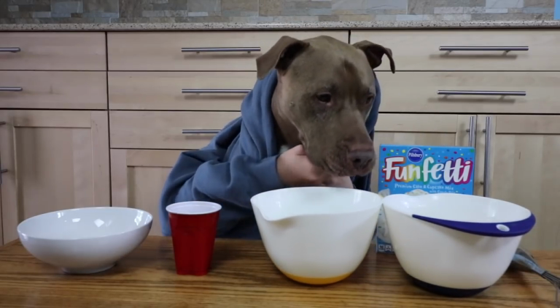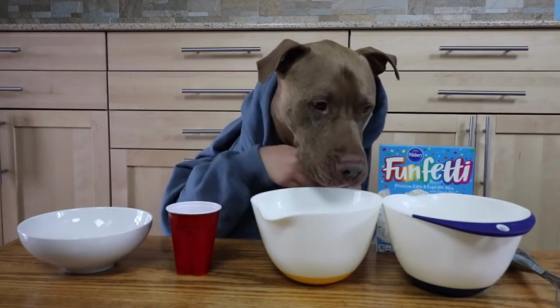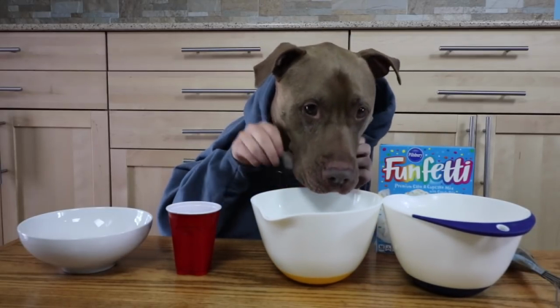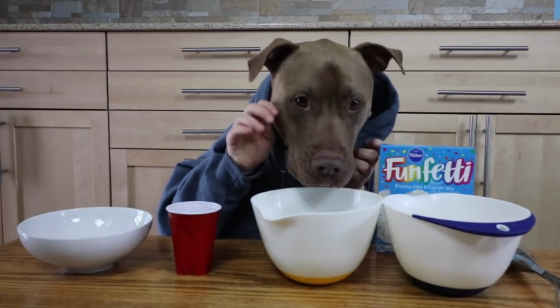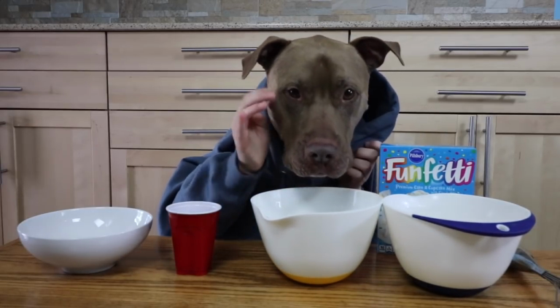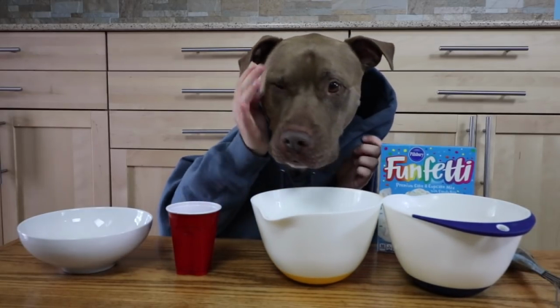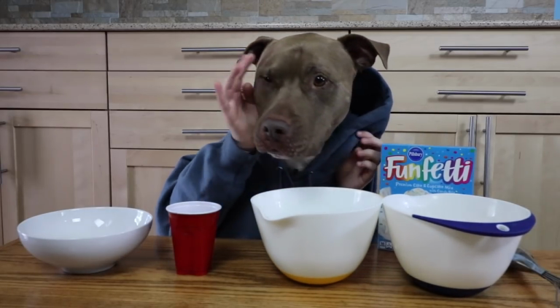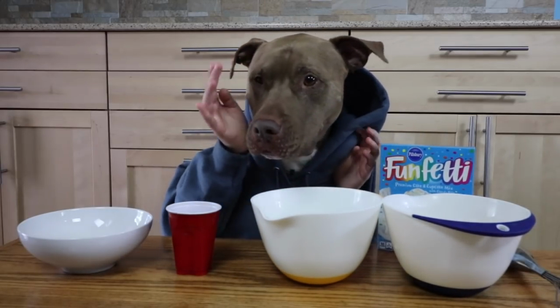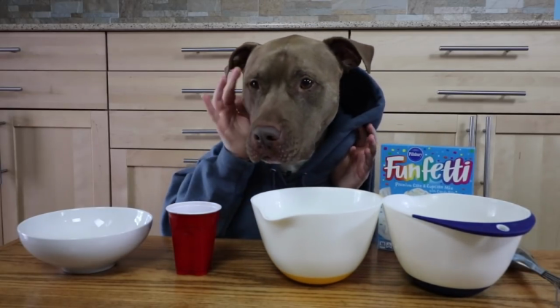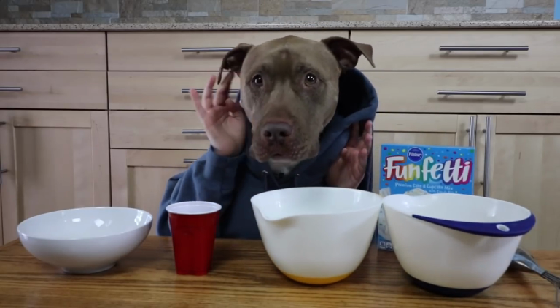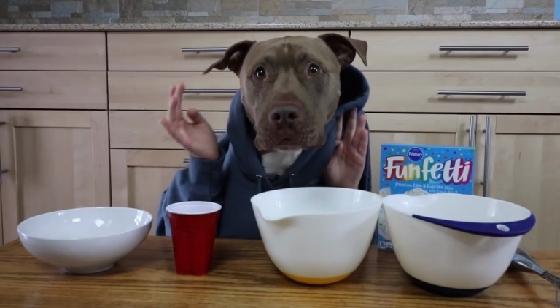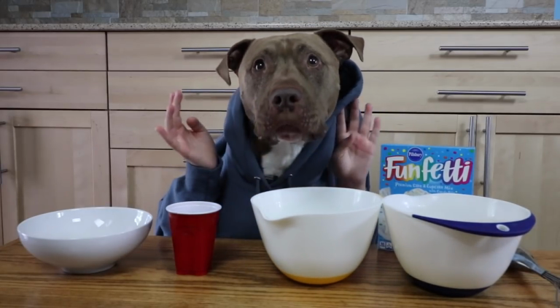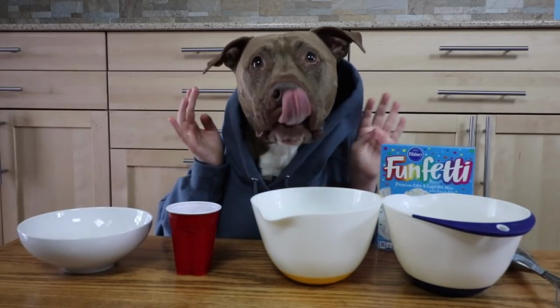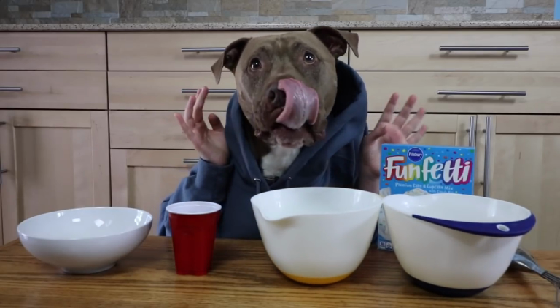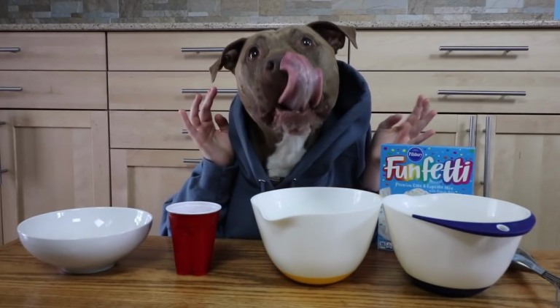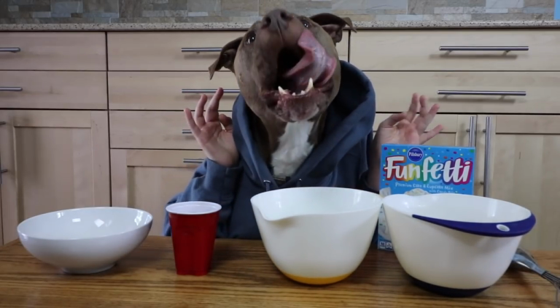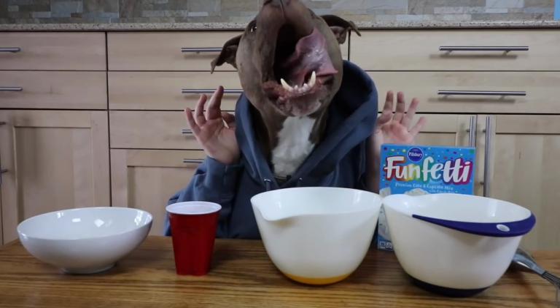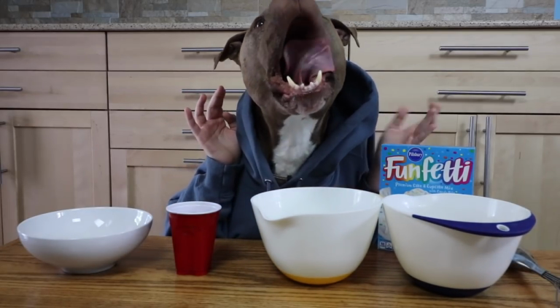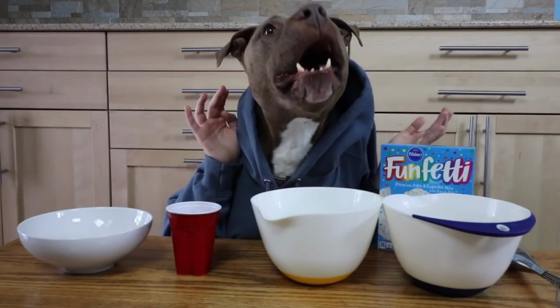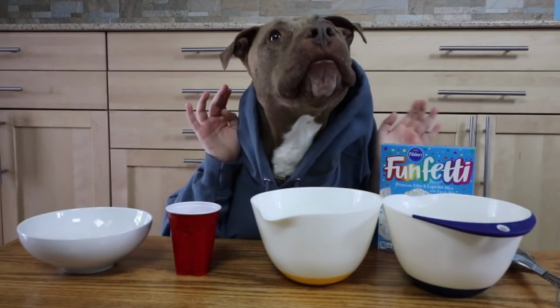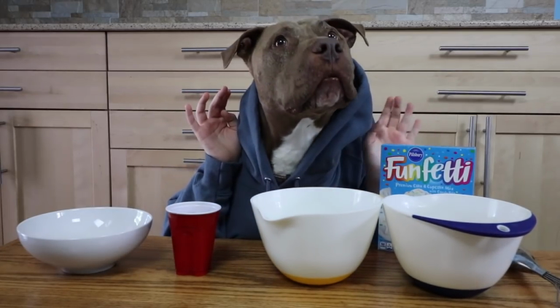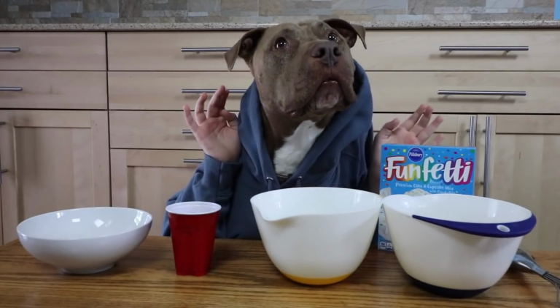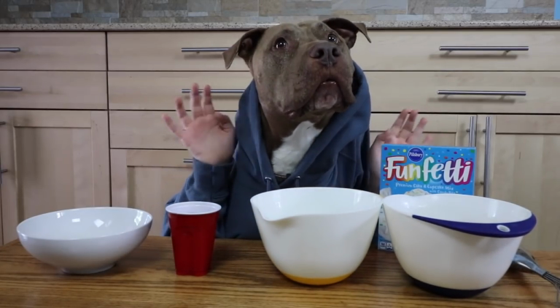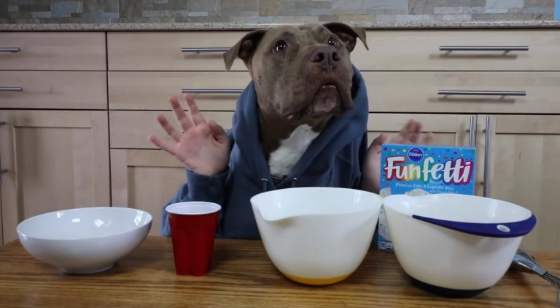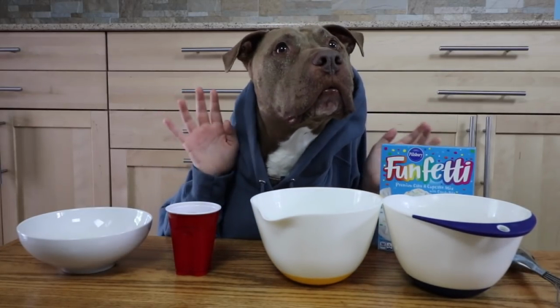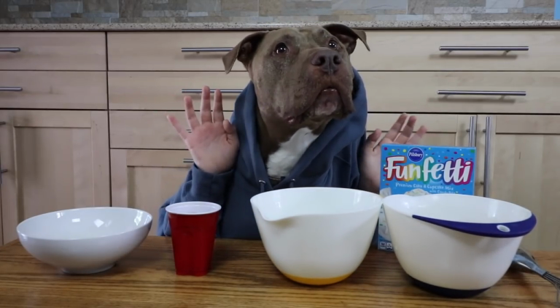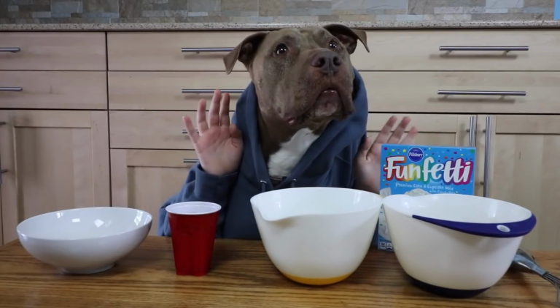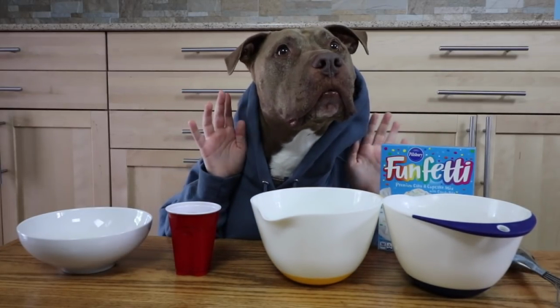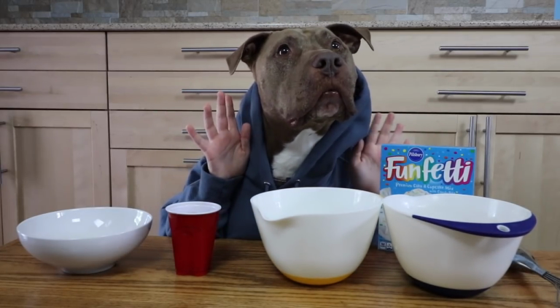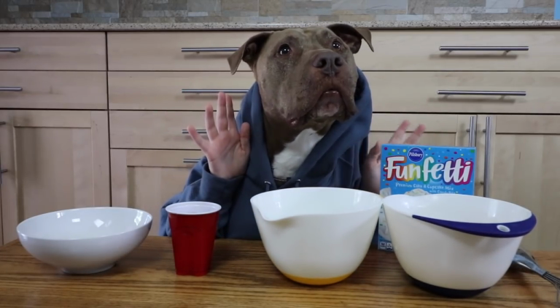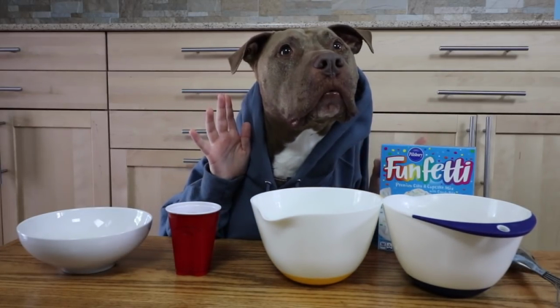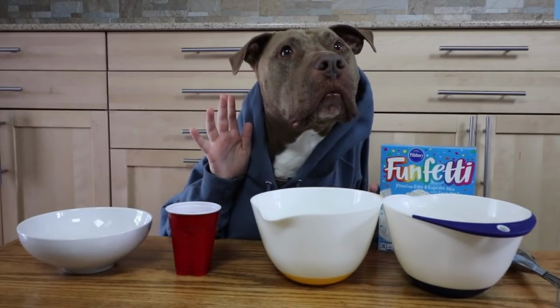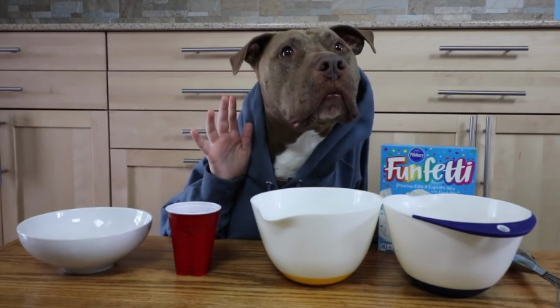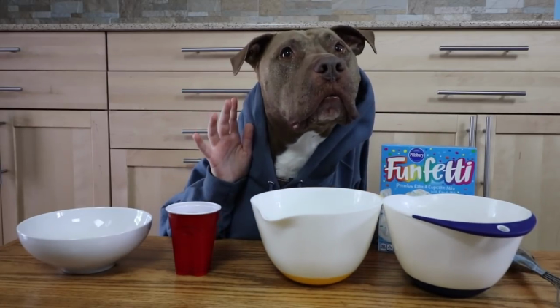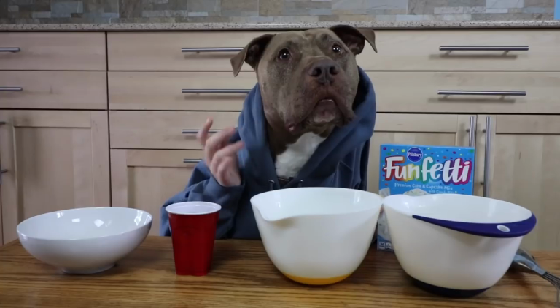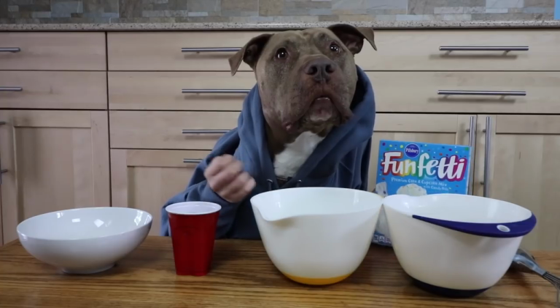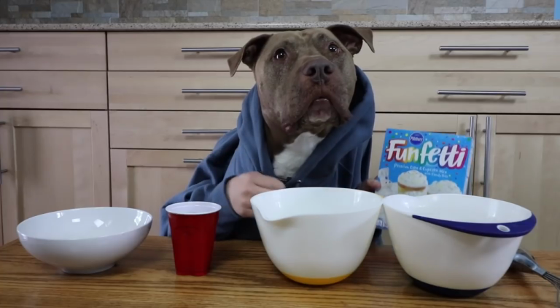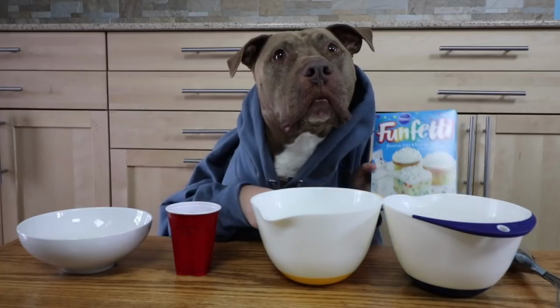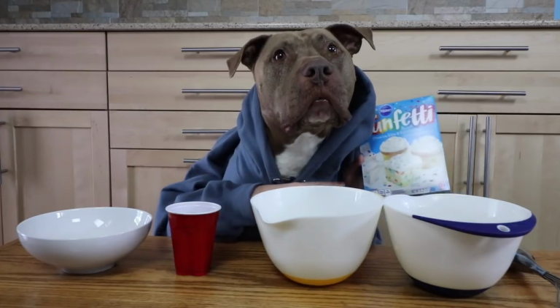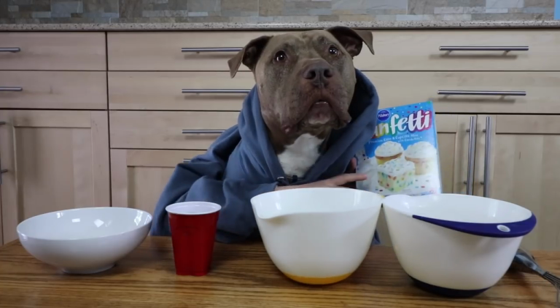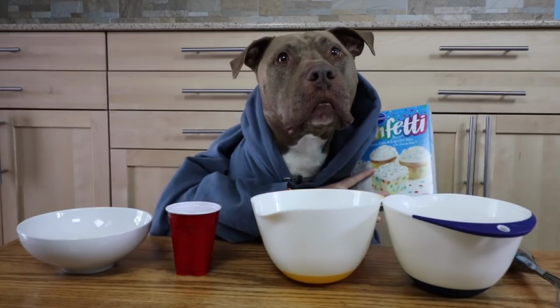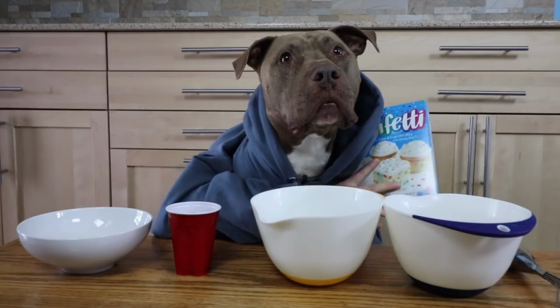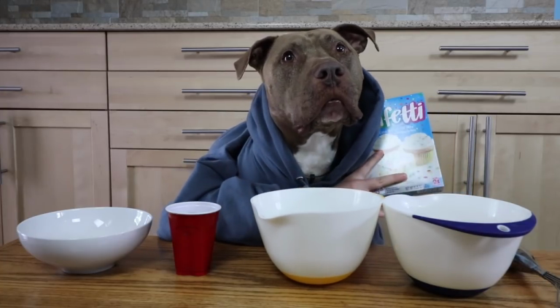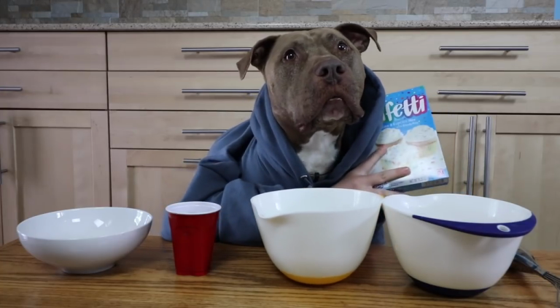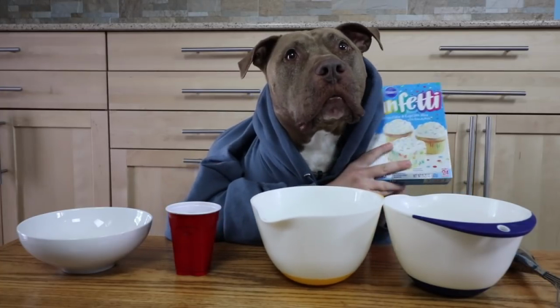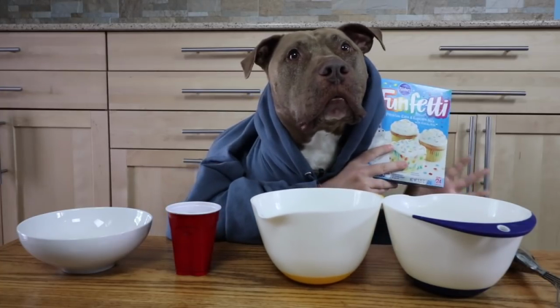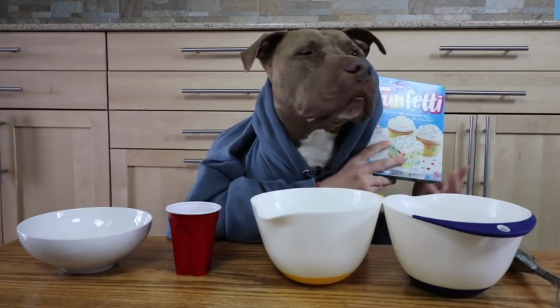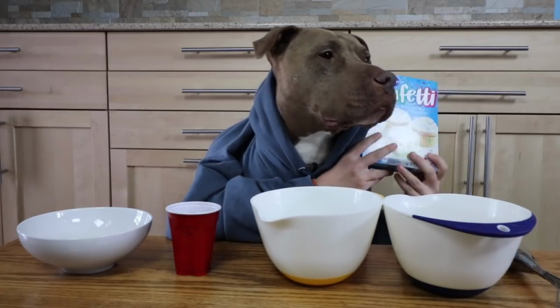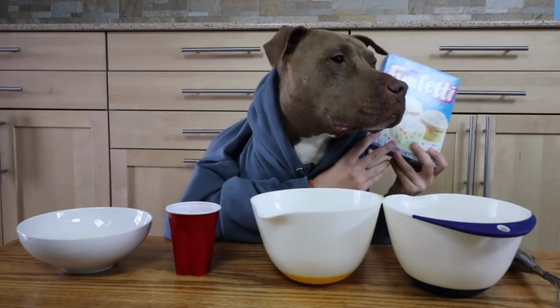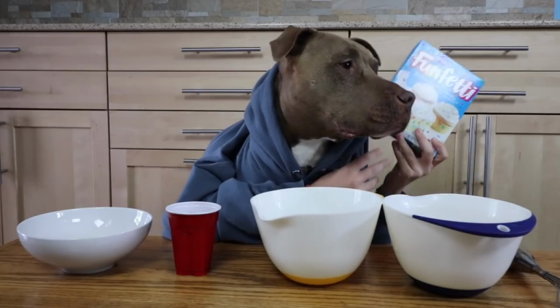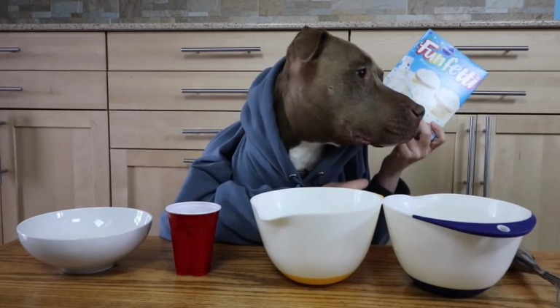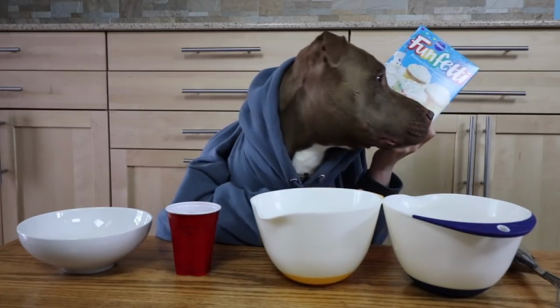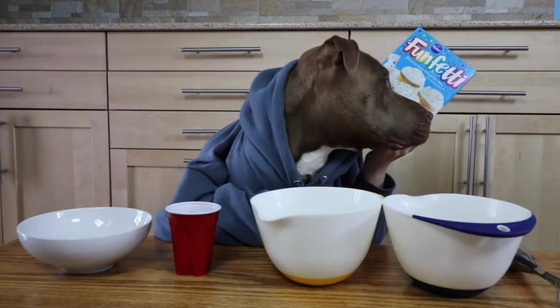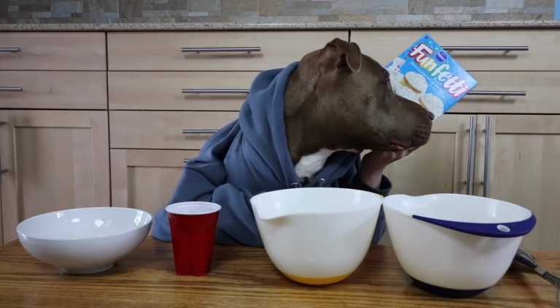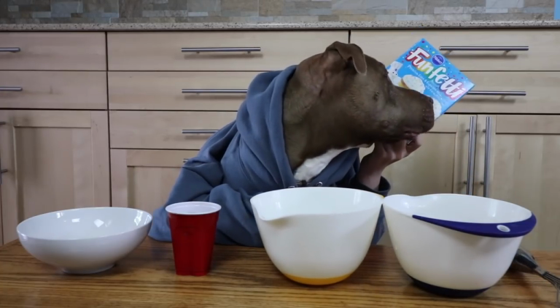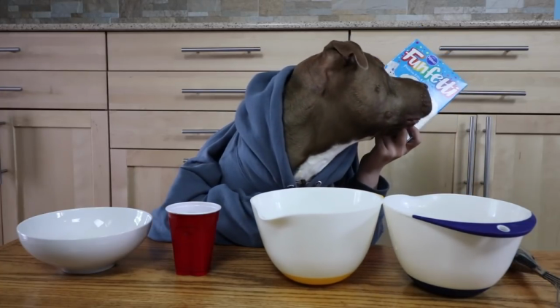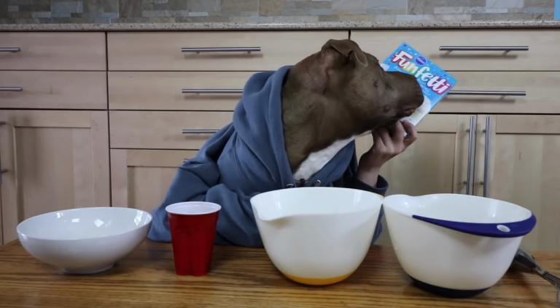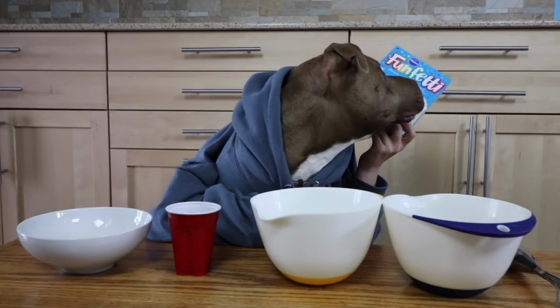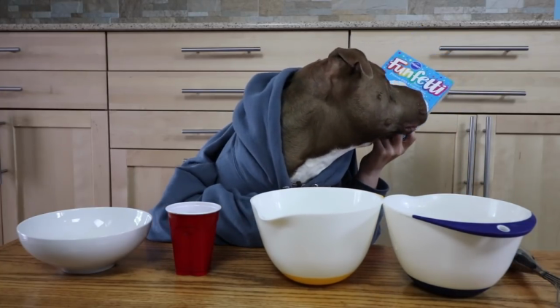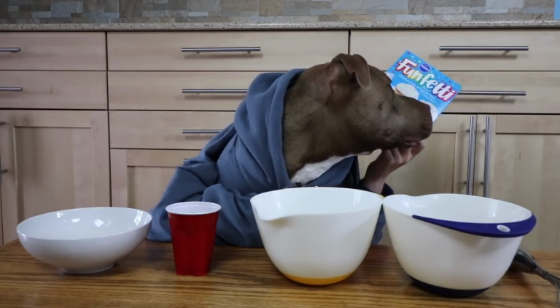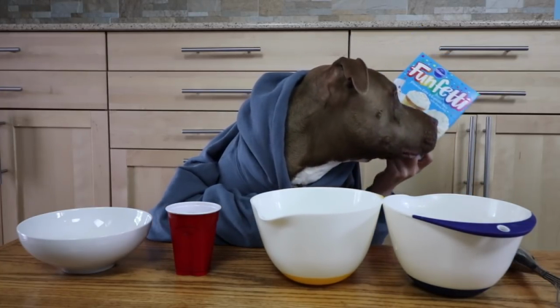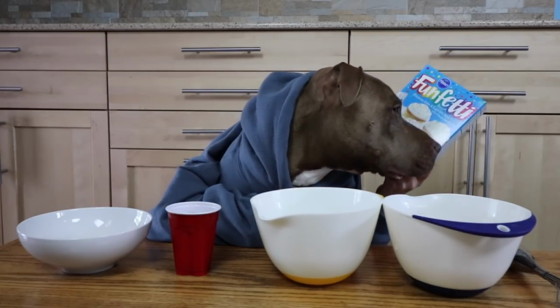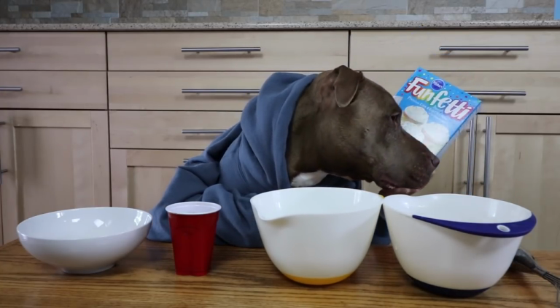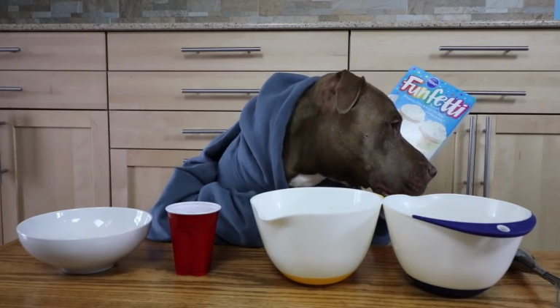Hey guys! So today, I'm making funfetti. This is fun.